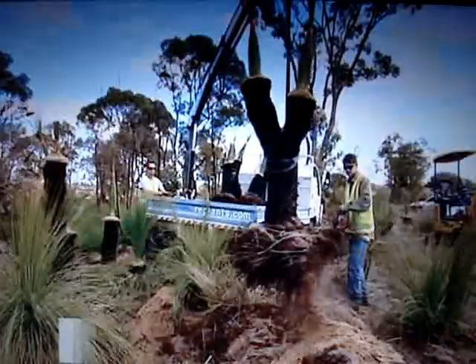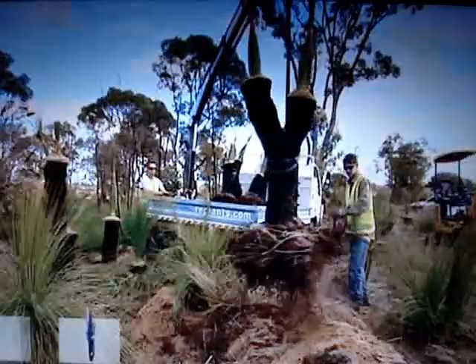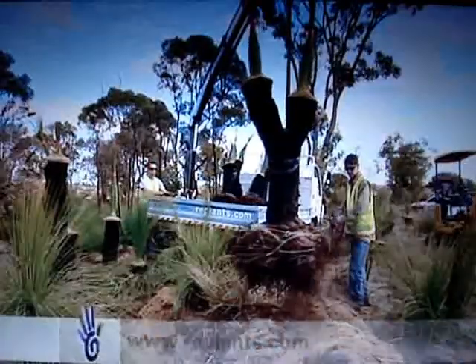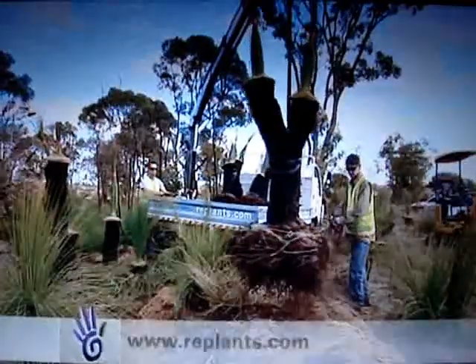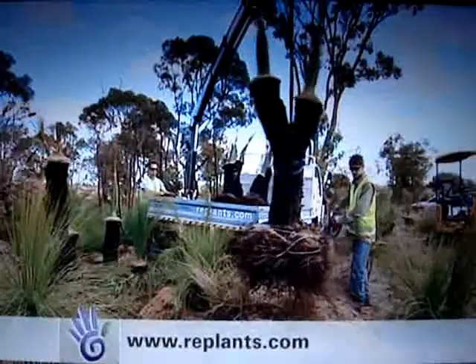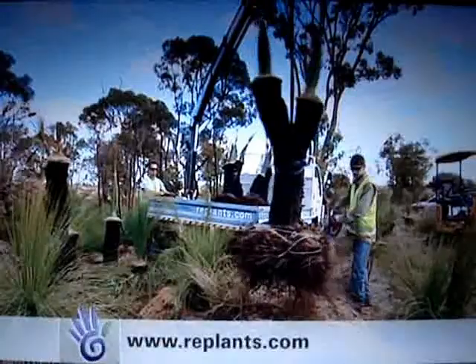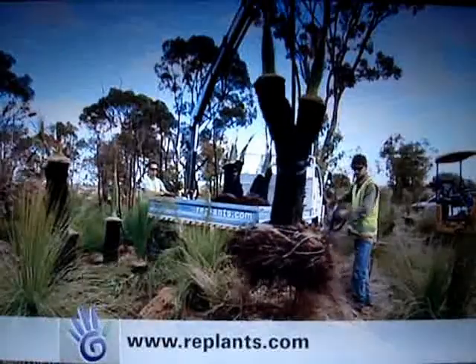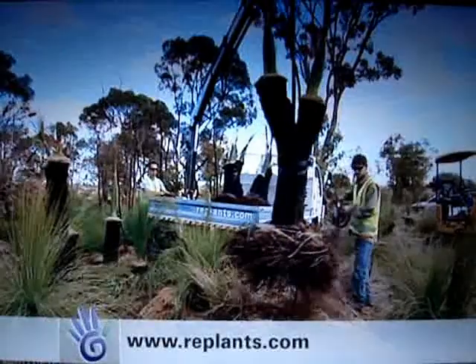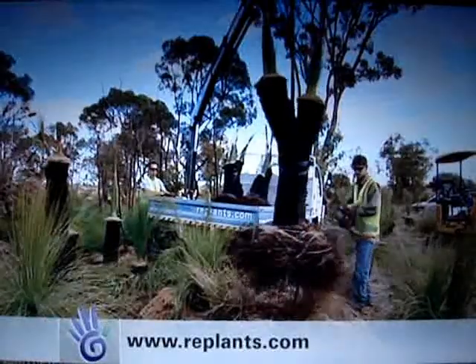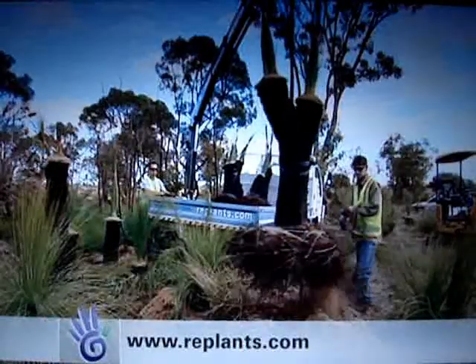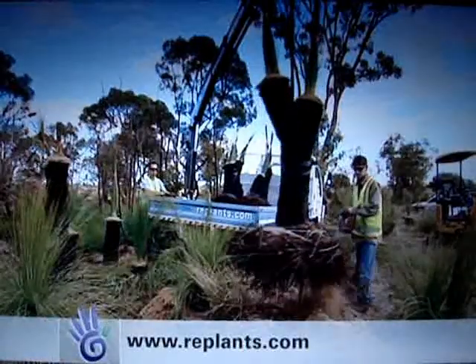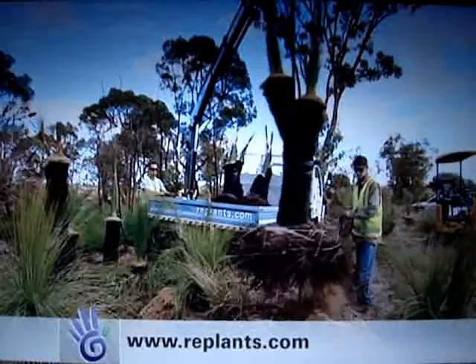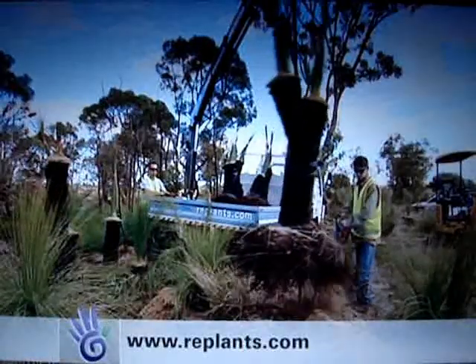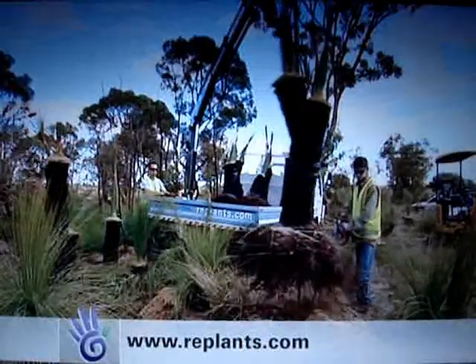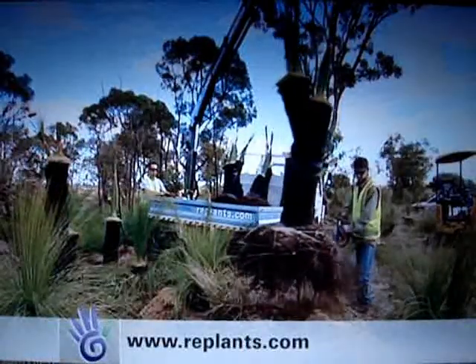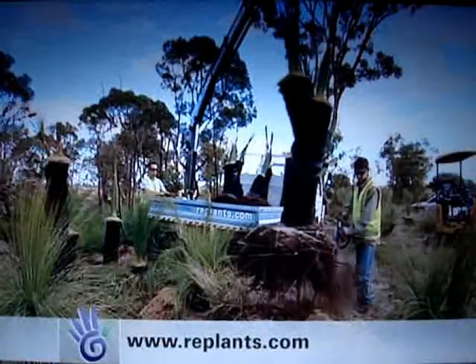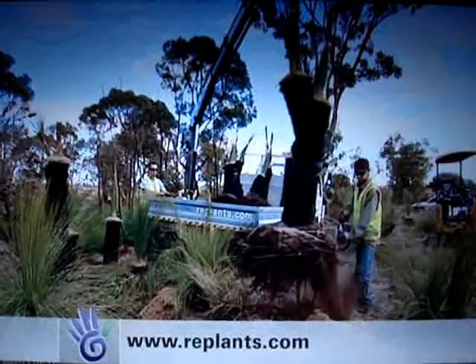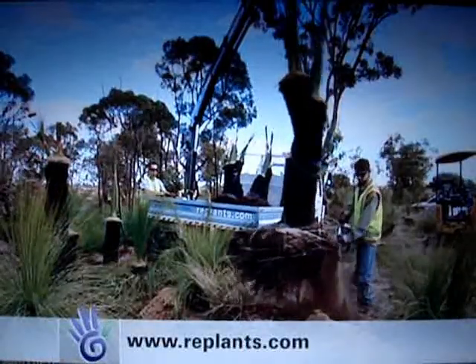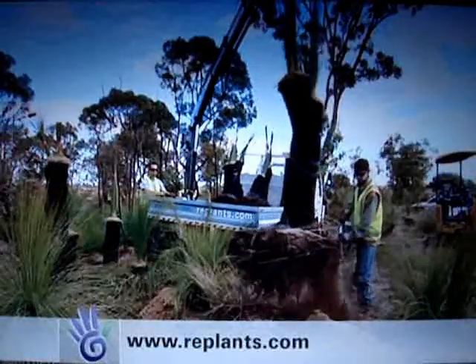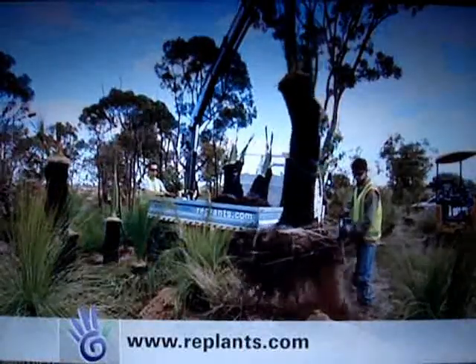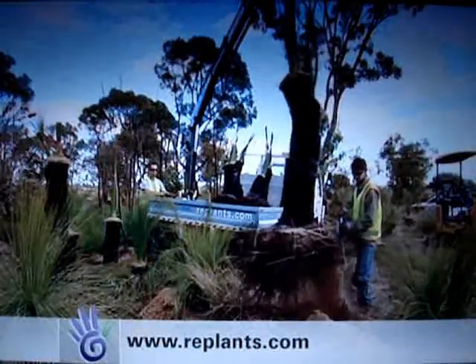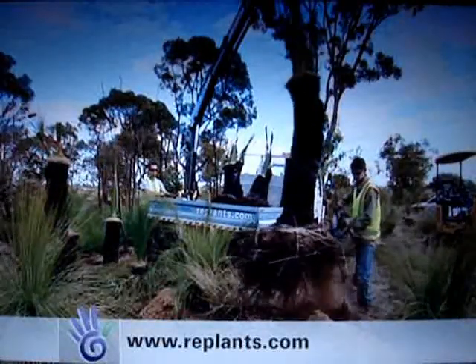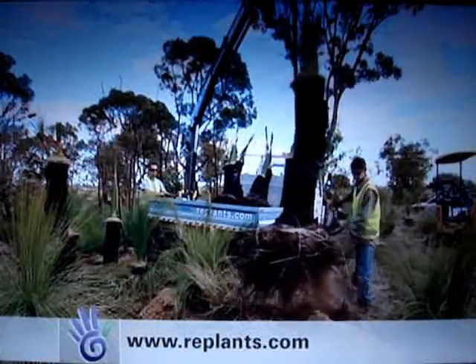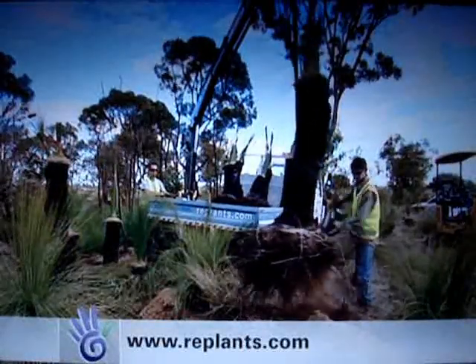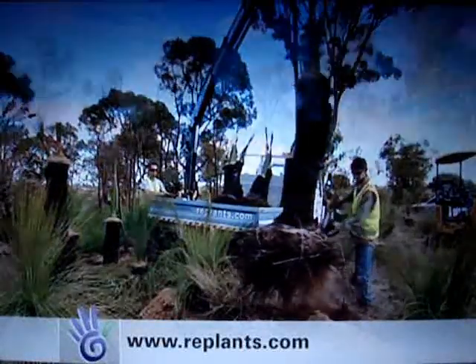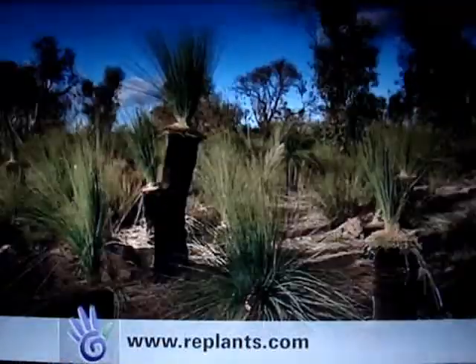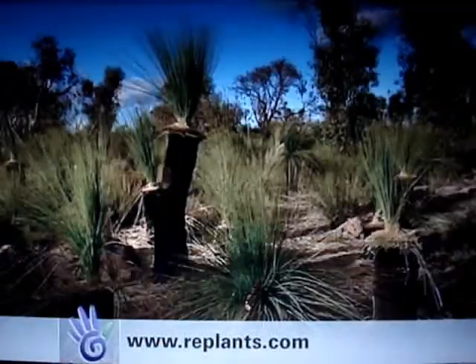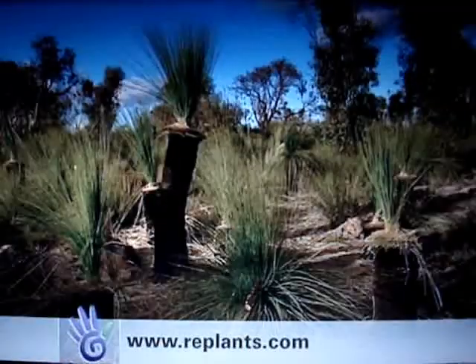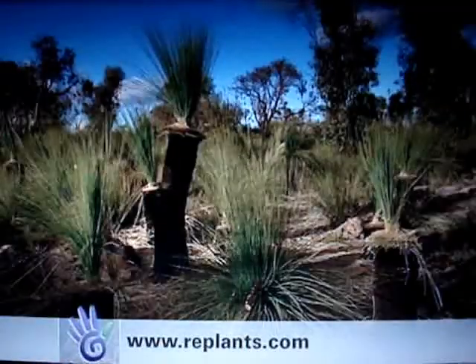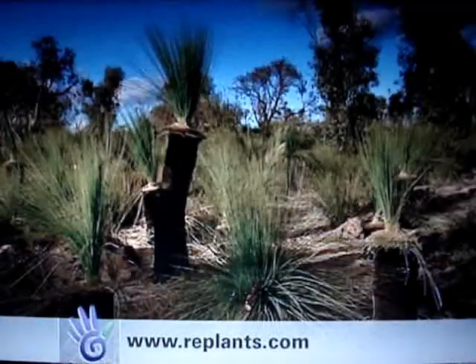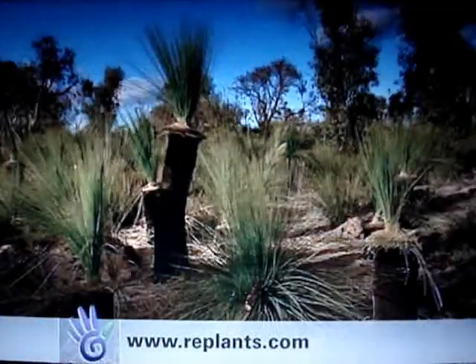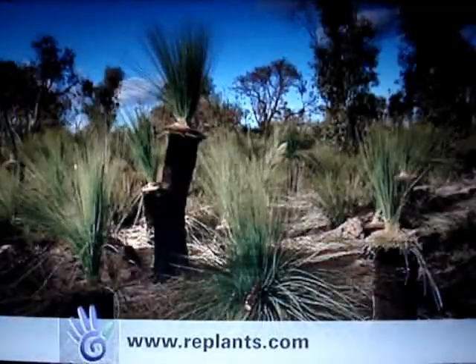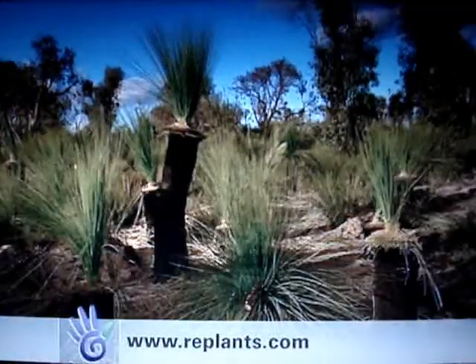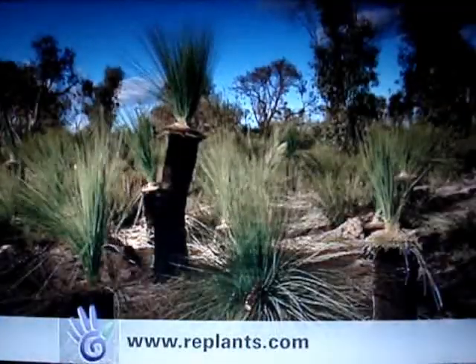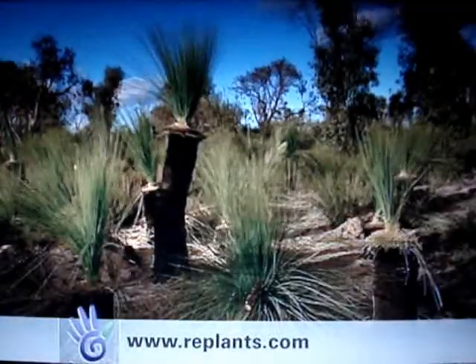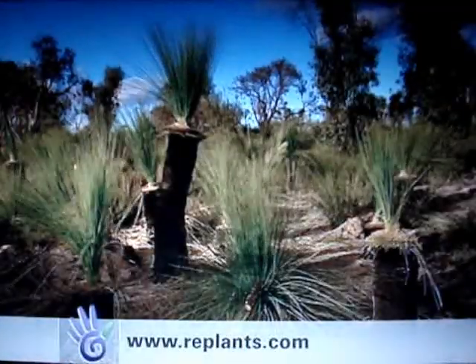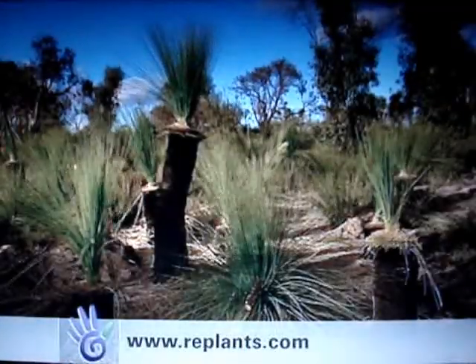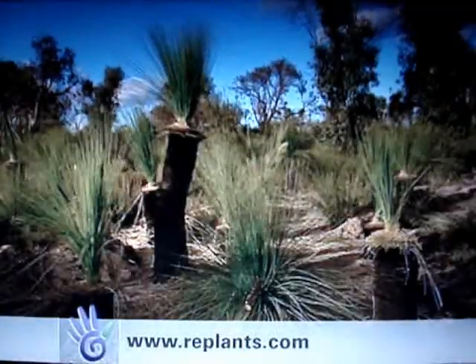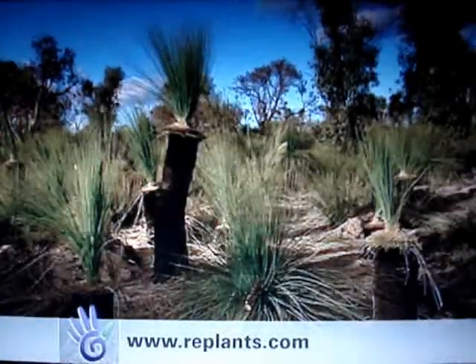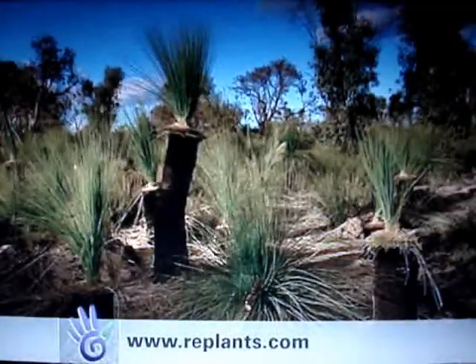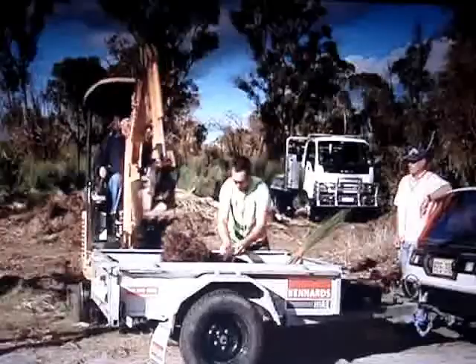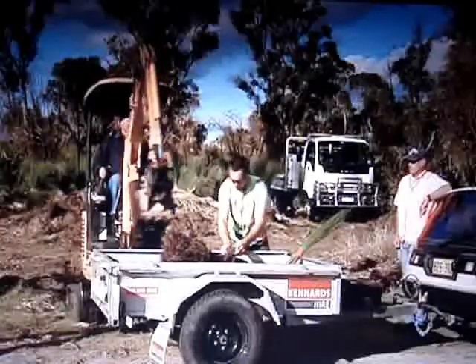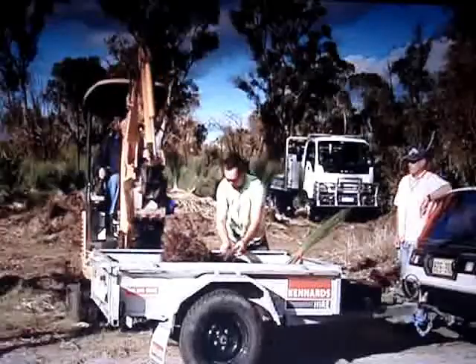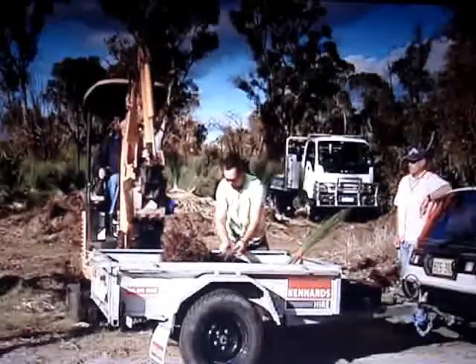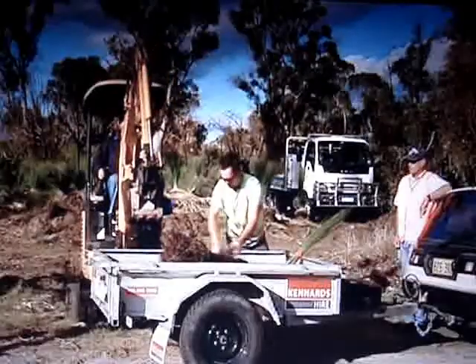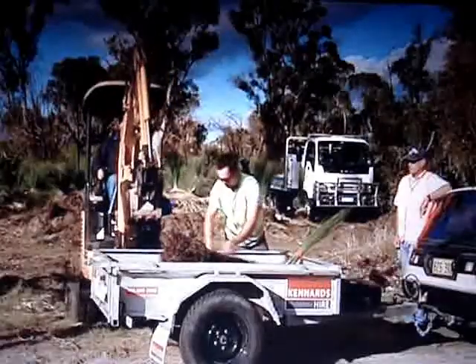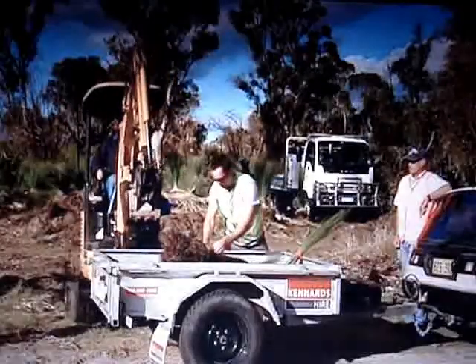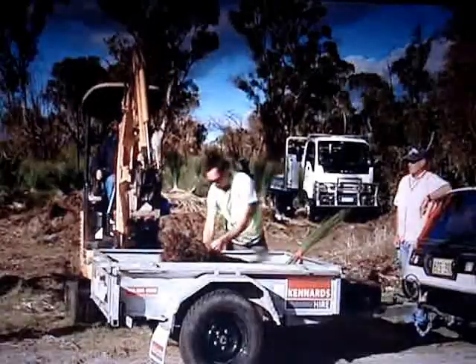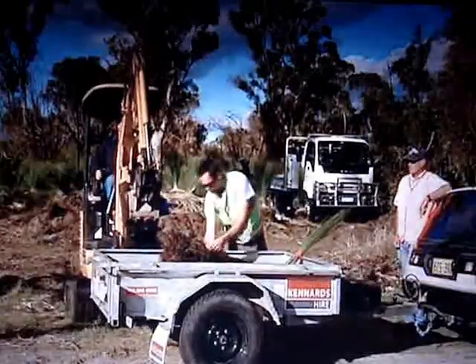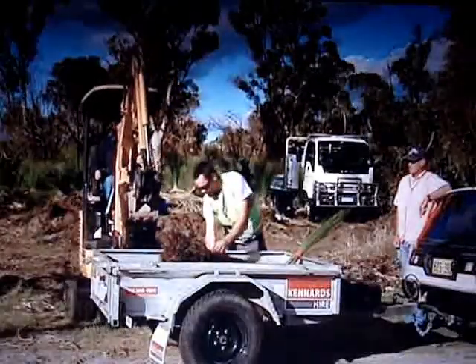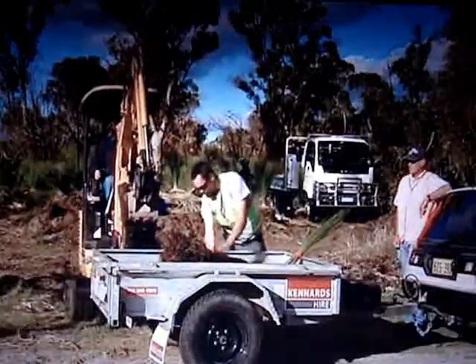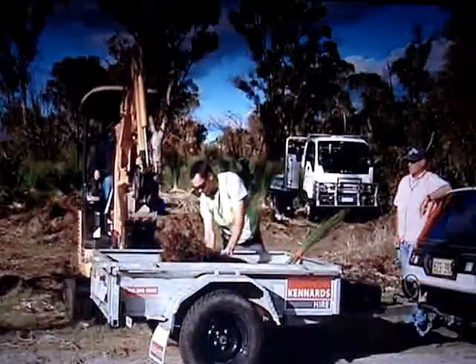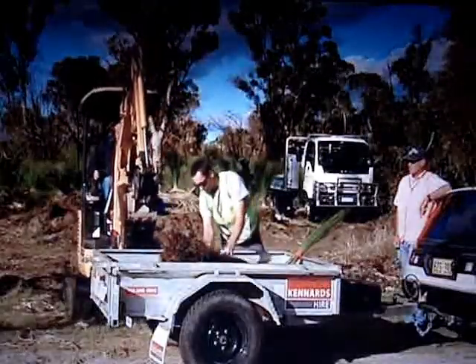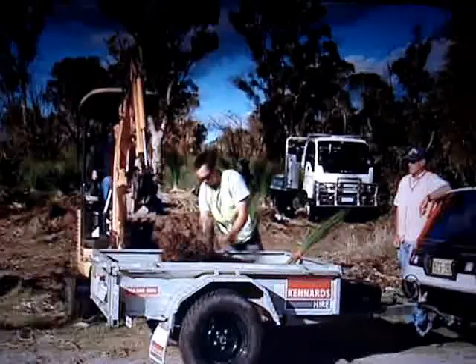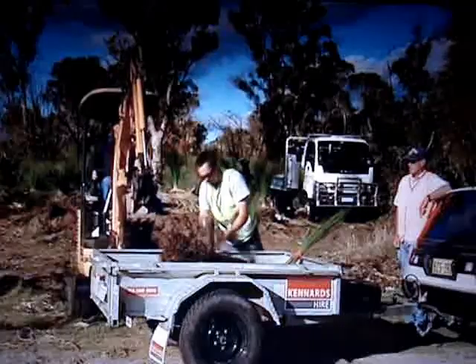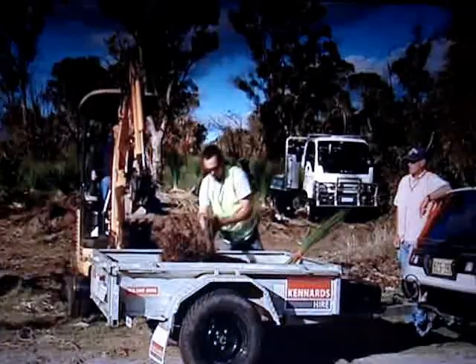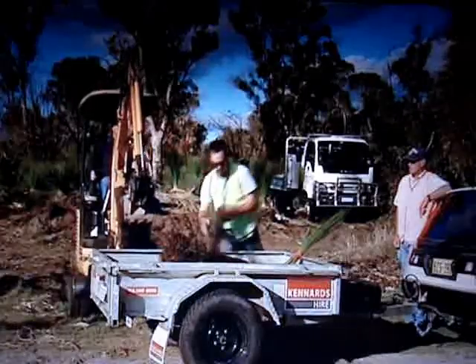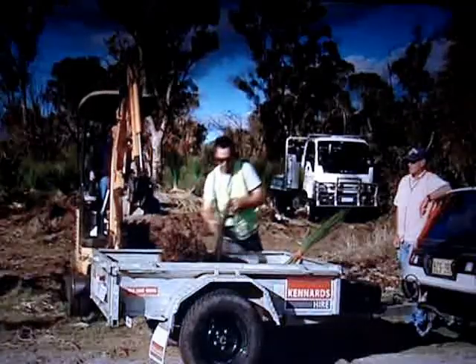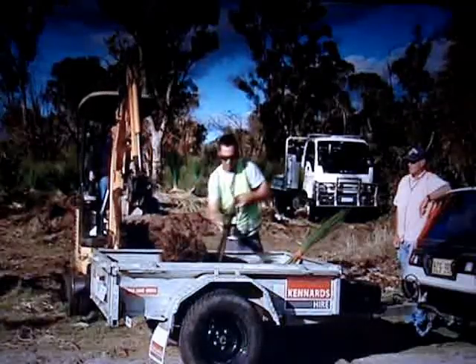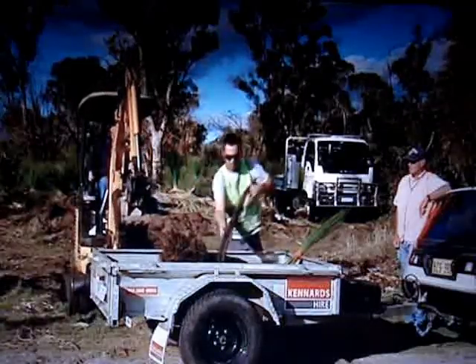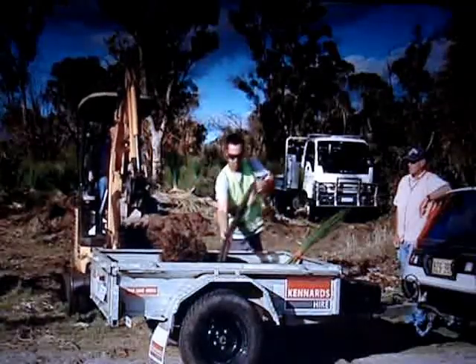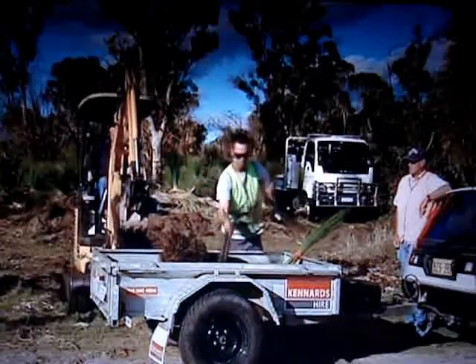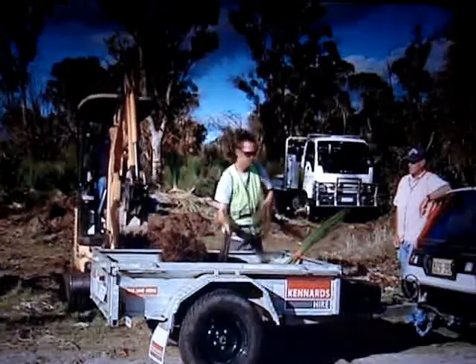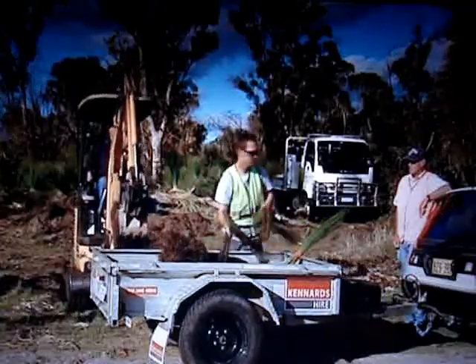RePlants have salvage sites both north and south of the river. And by planting a grass tree in your garden, you're saving some of our natural heritage for future generations.